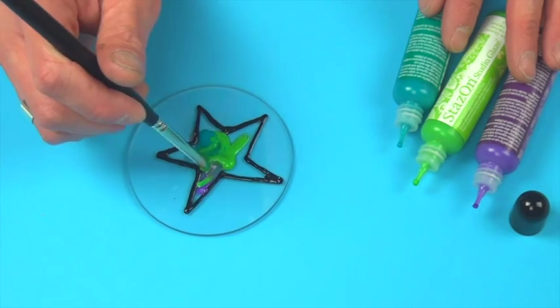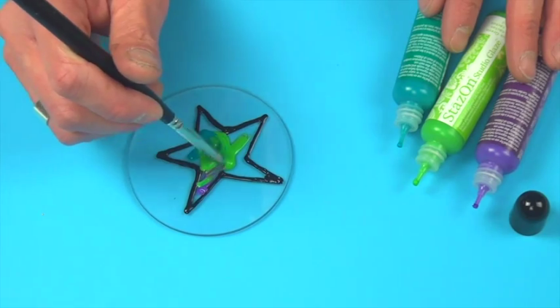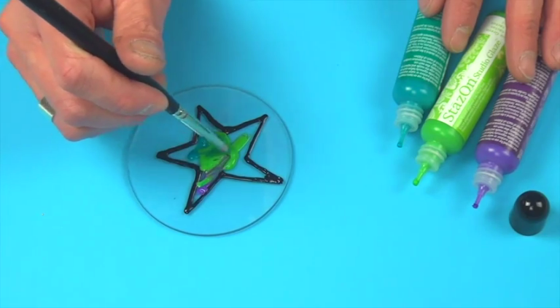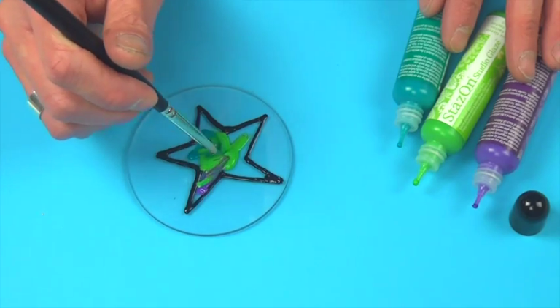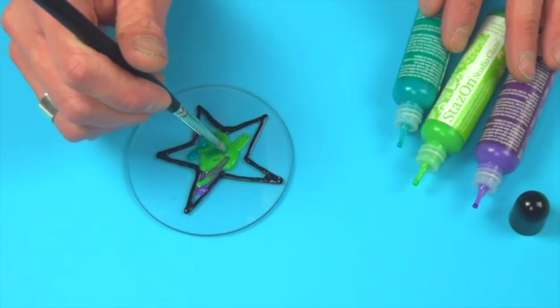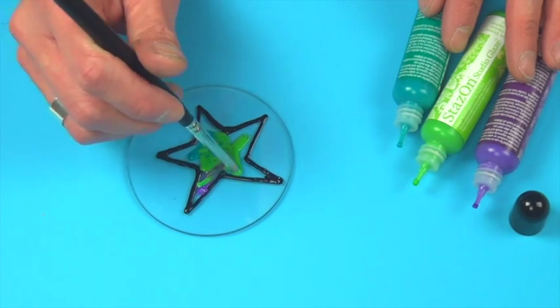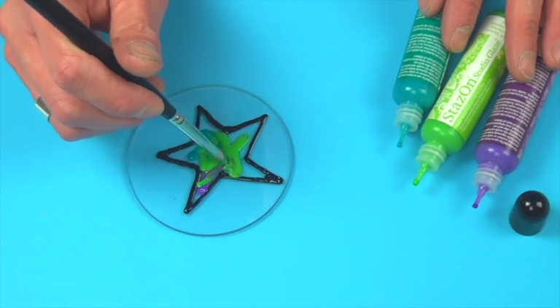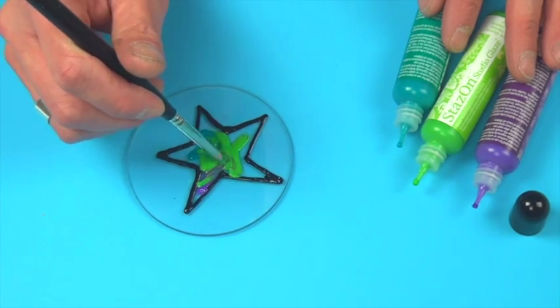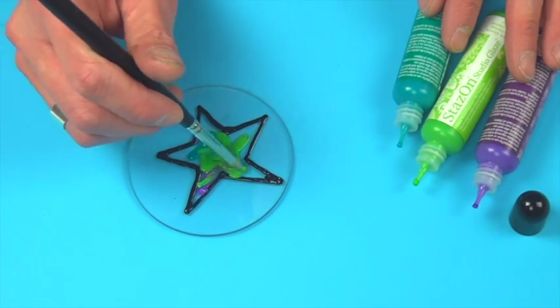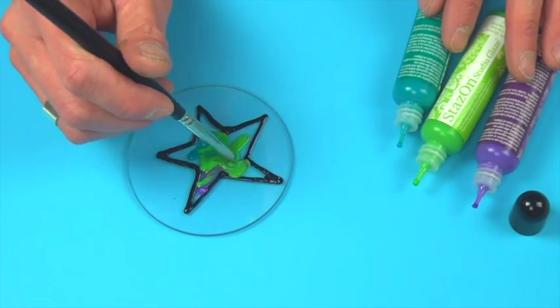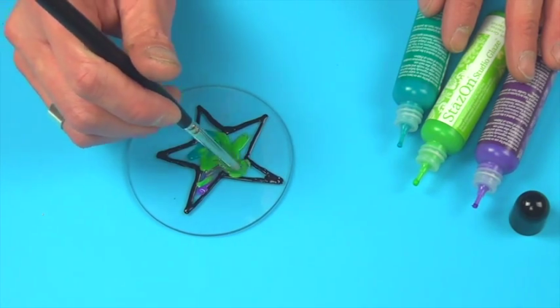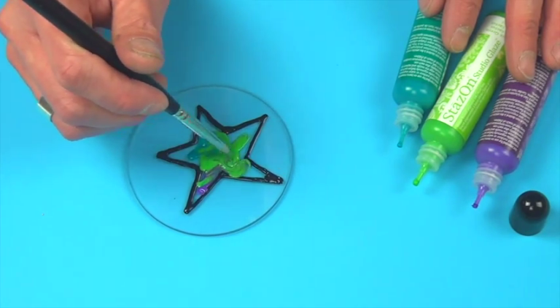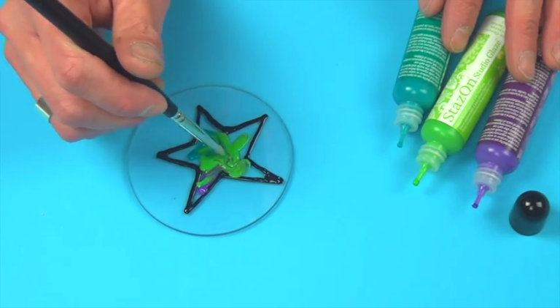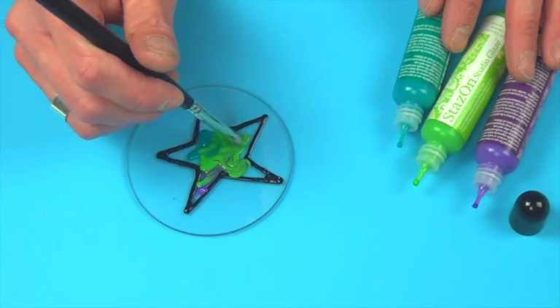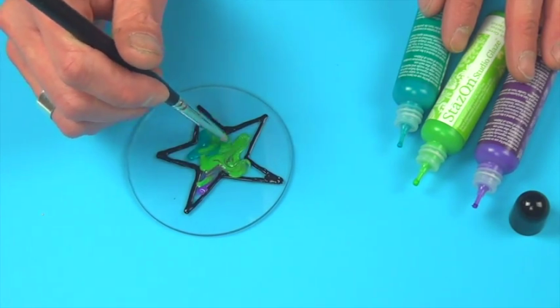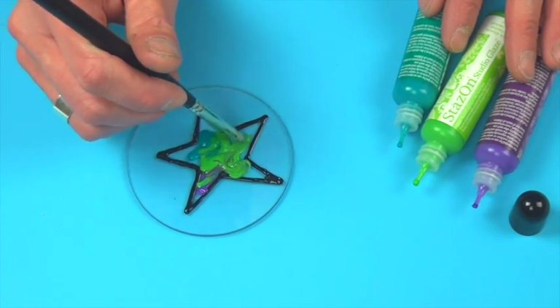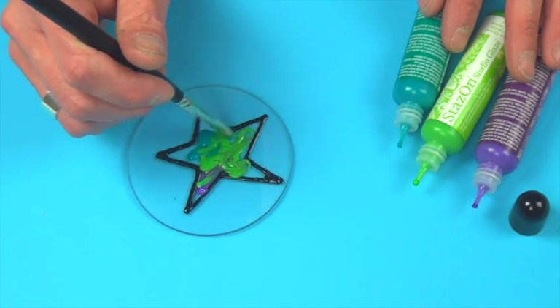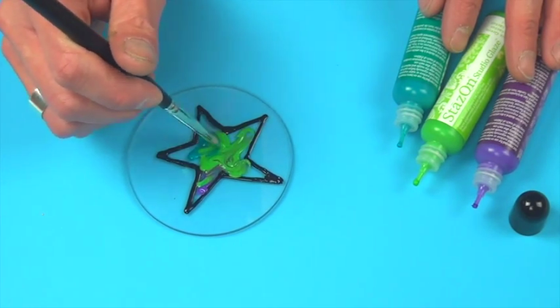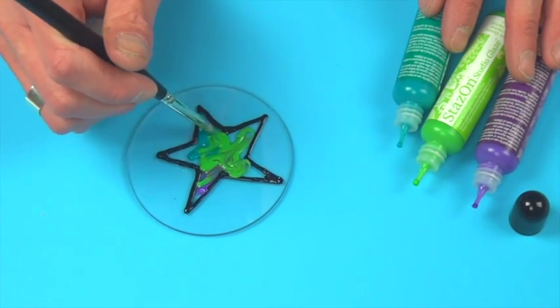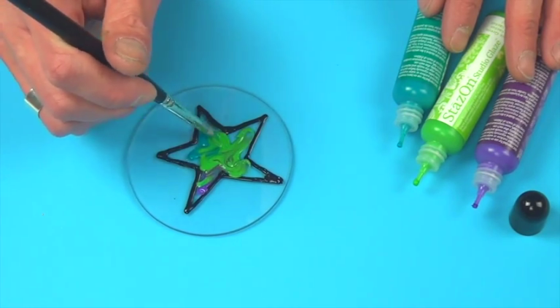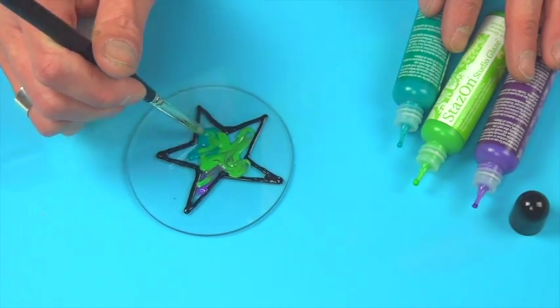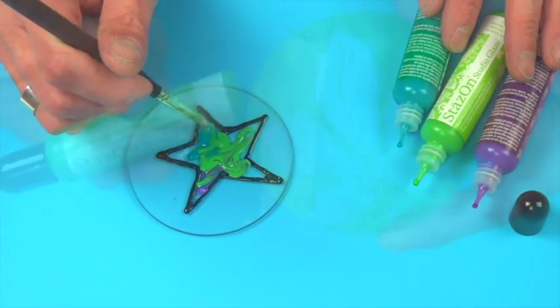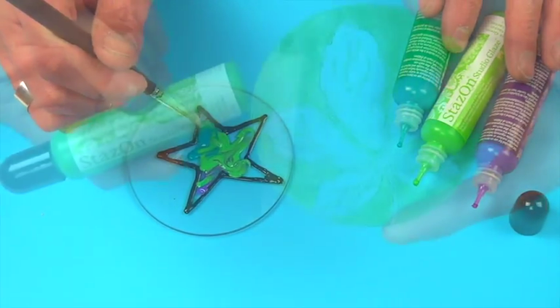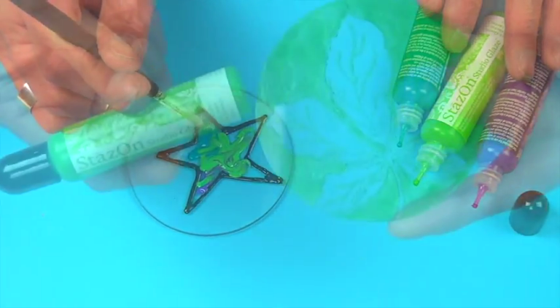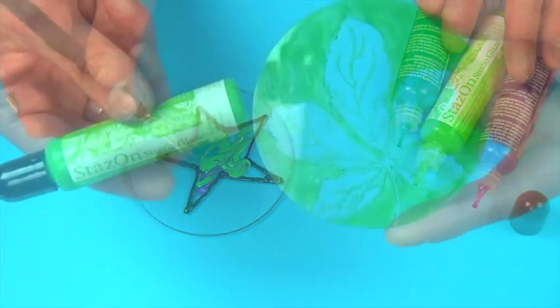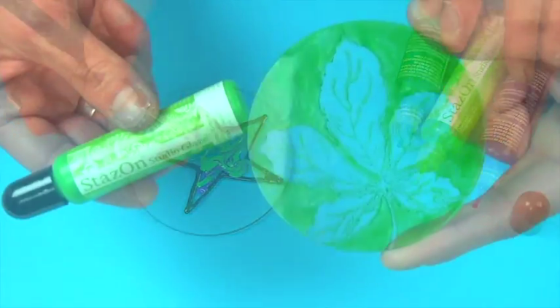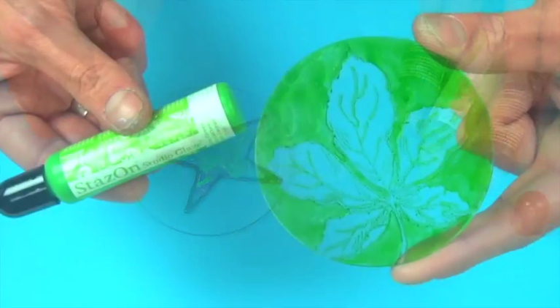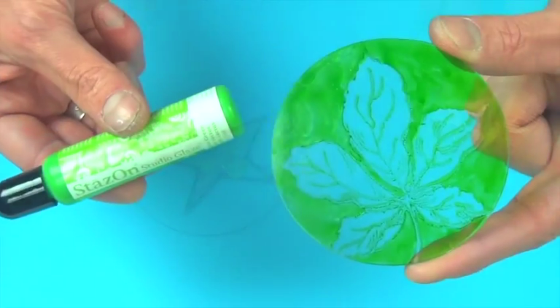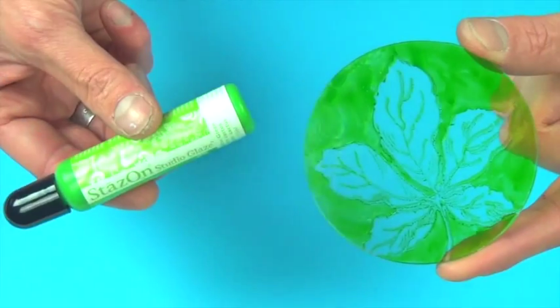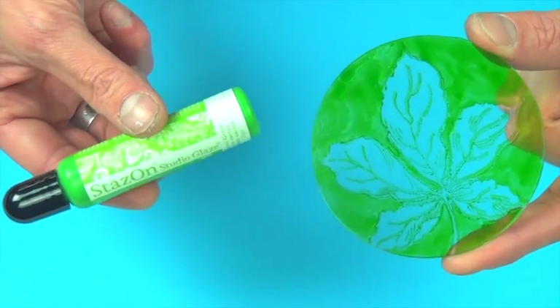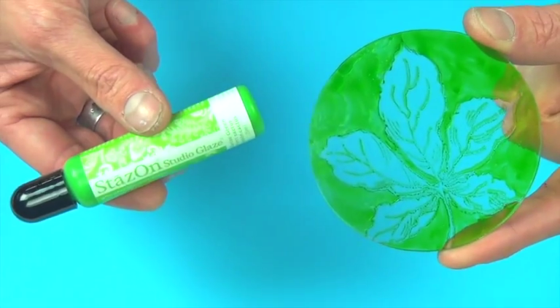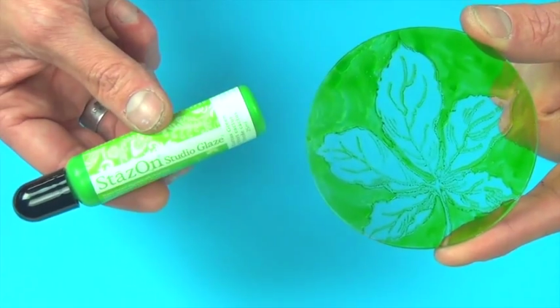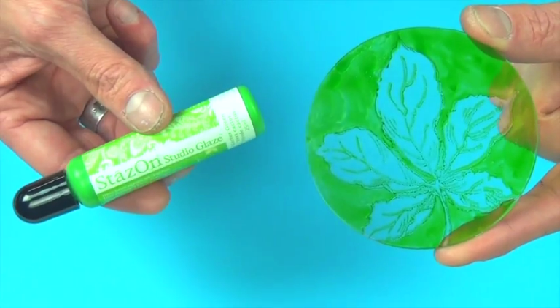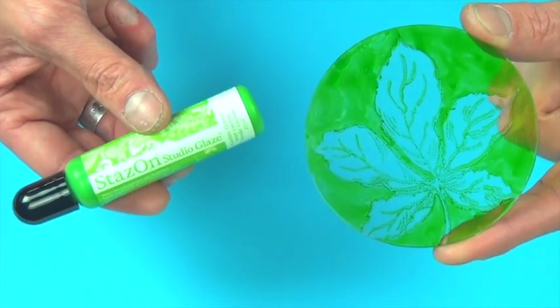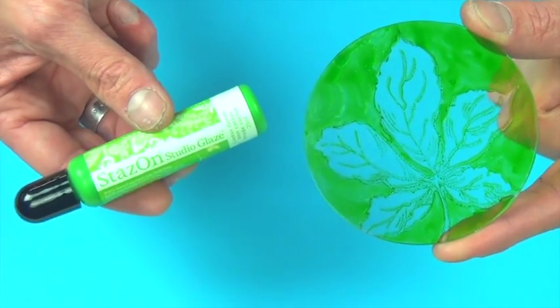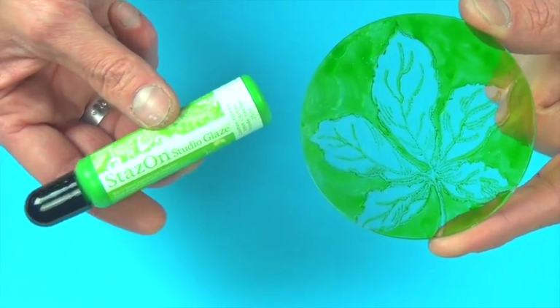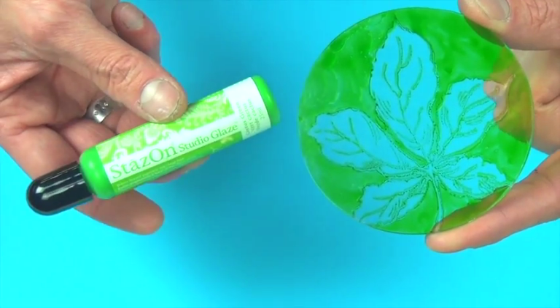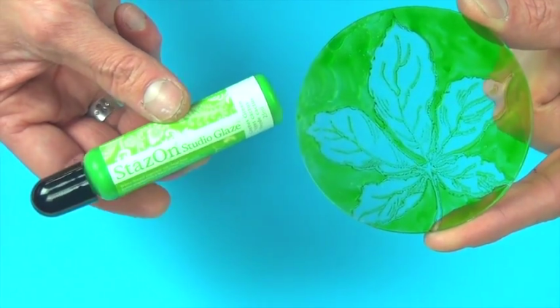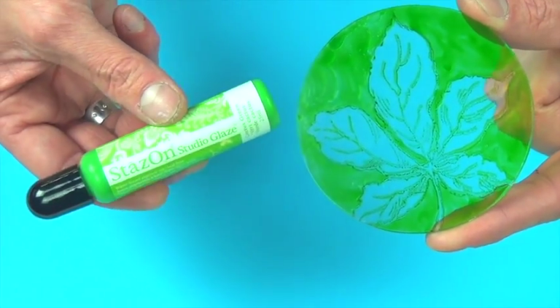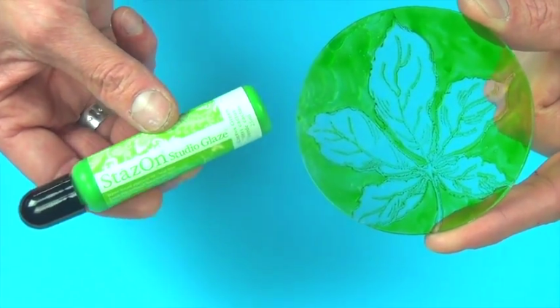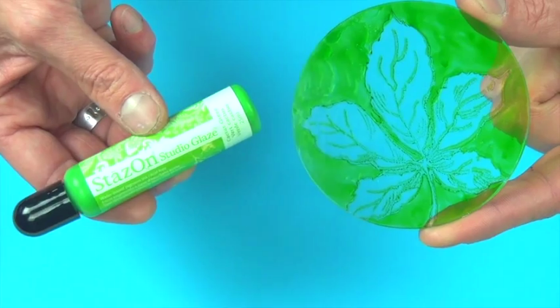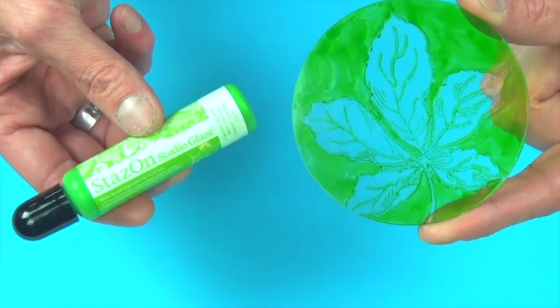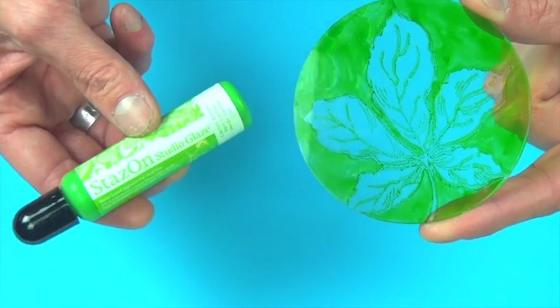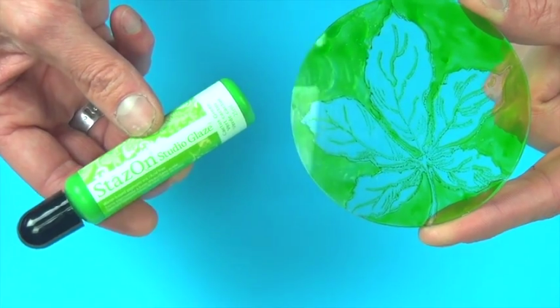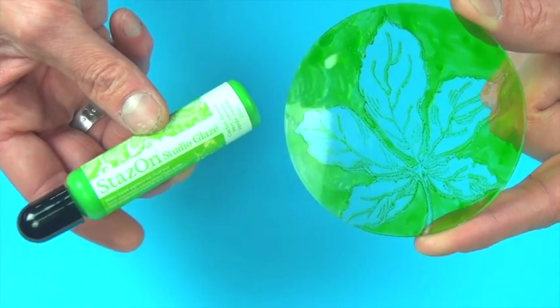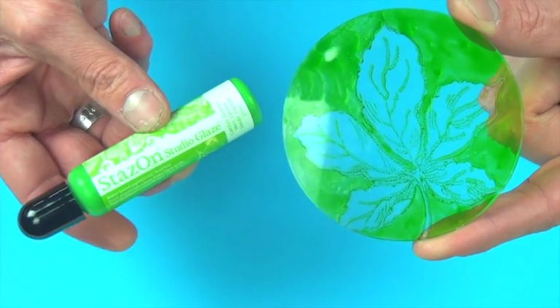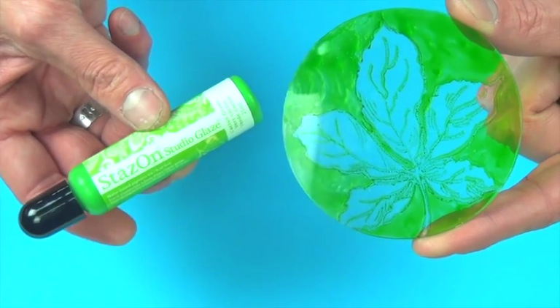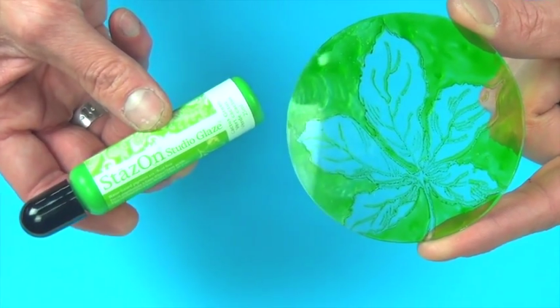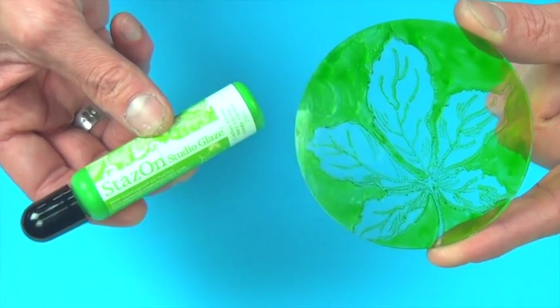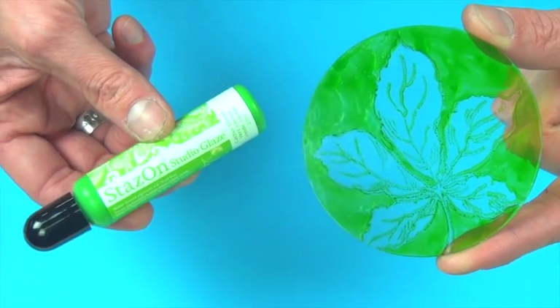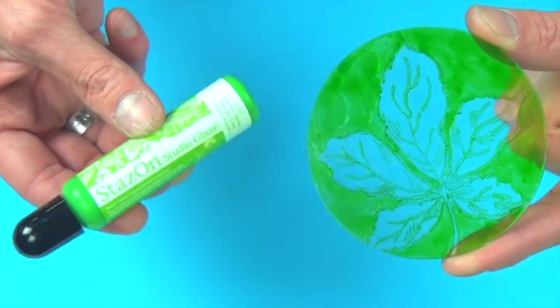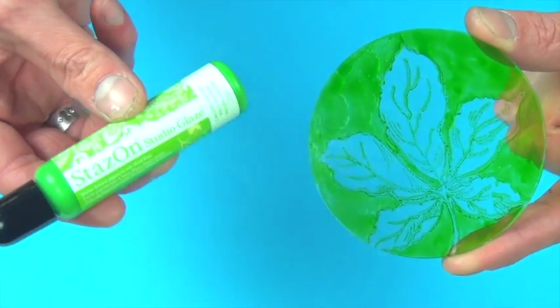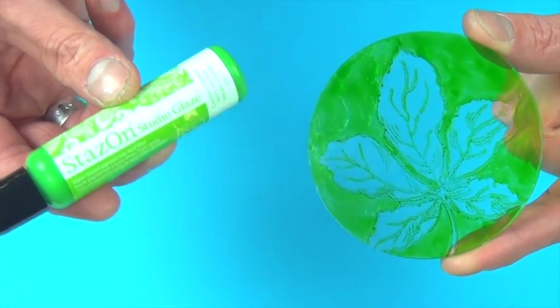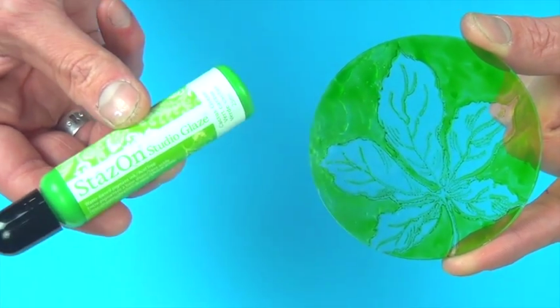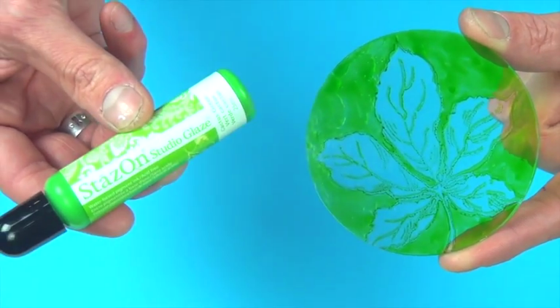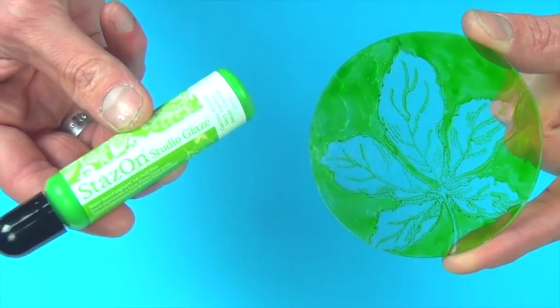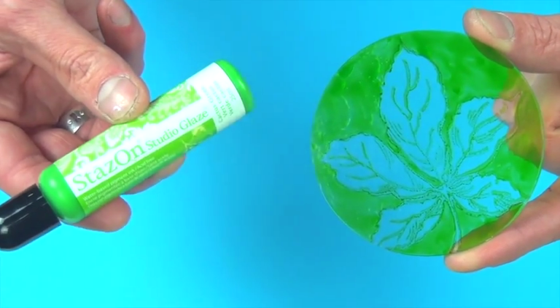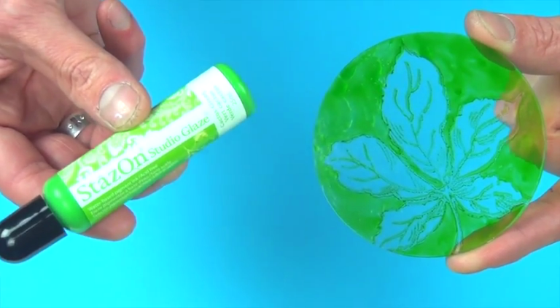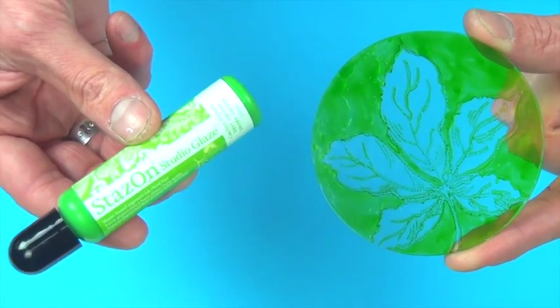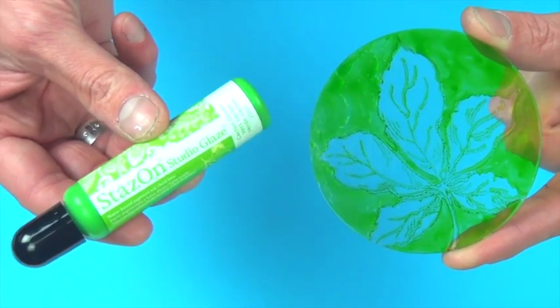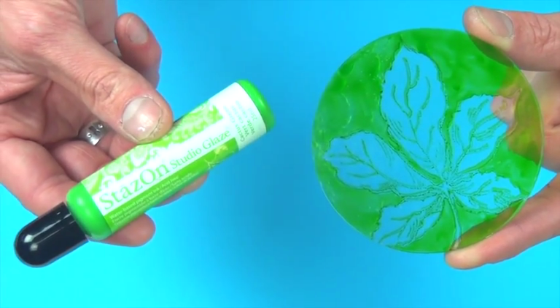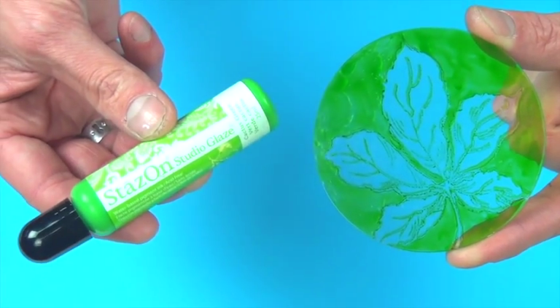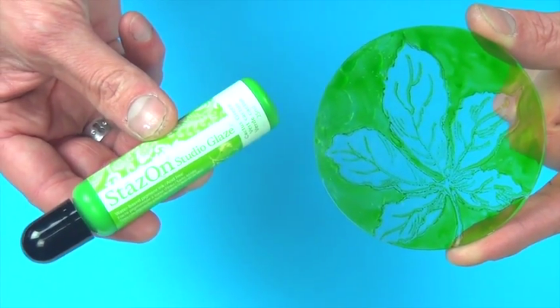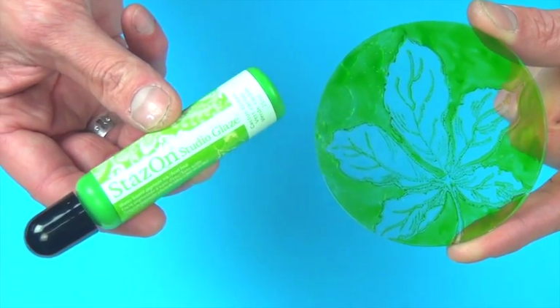The possibilities are endless. Let the creativity flow when you pick up a bottle of StazOn Studio Glaze.